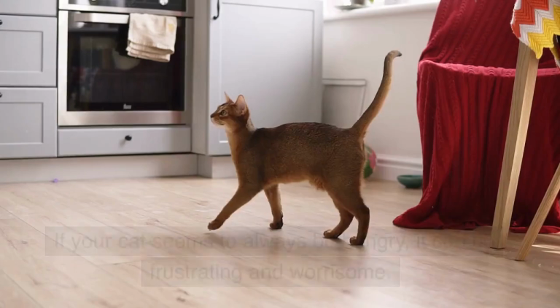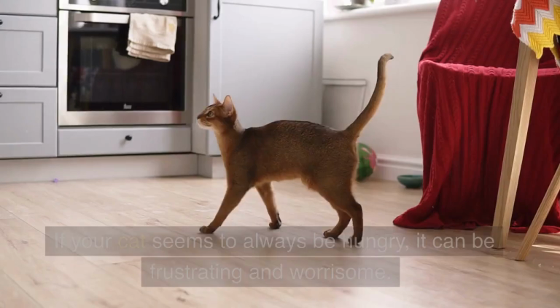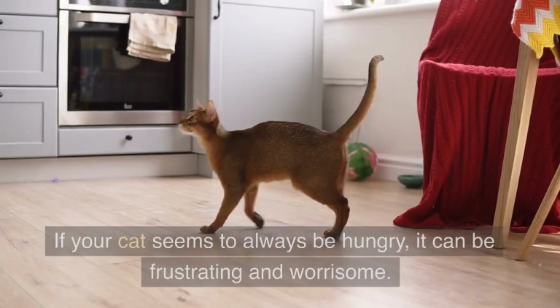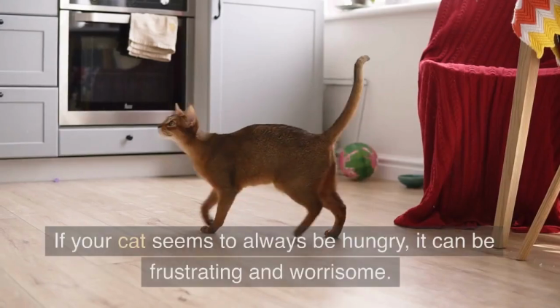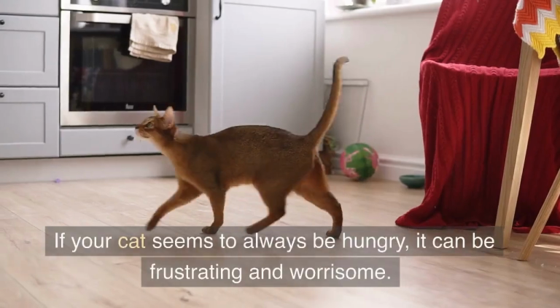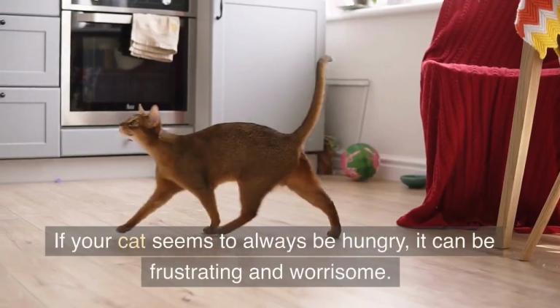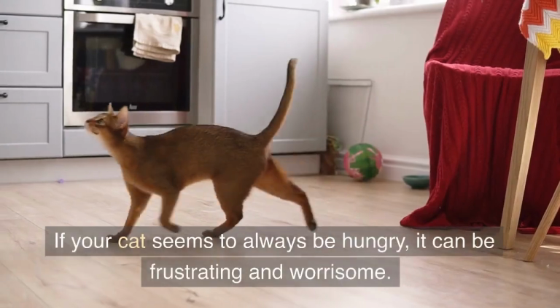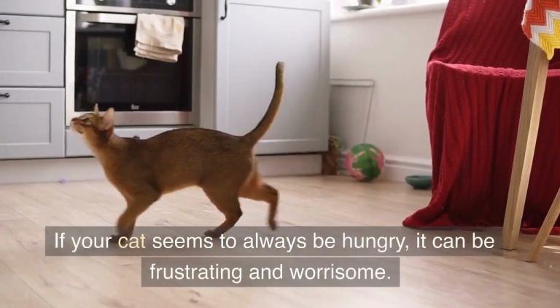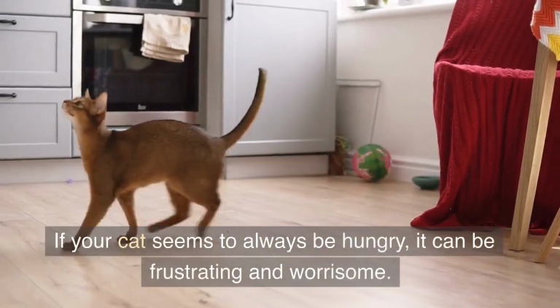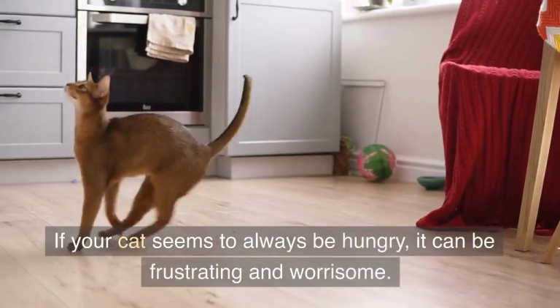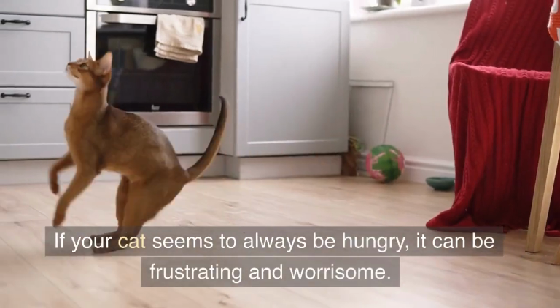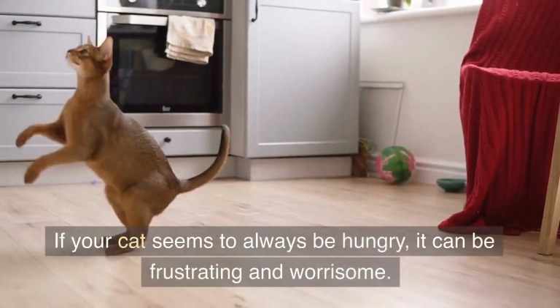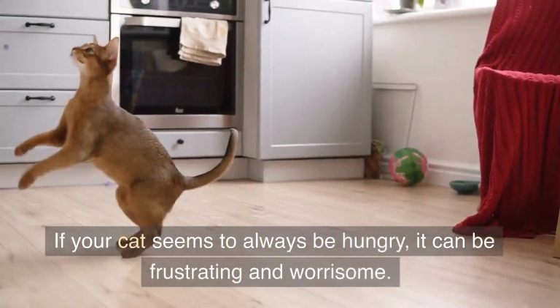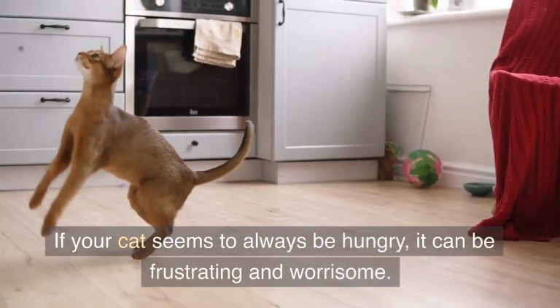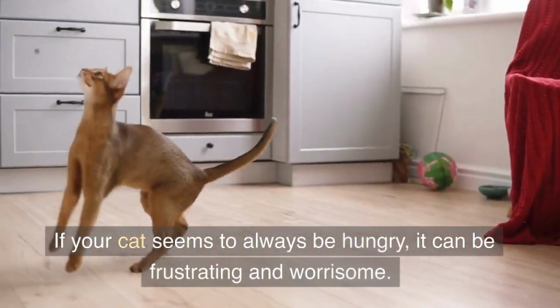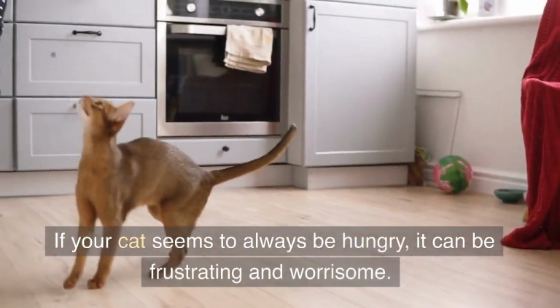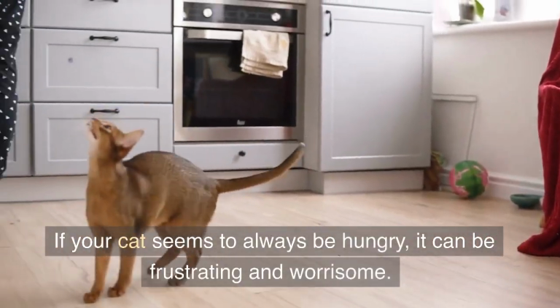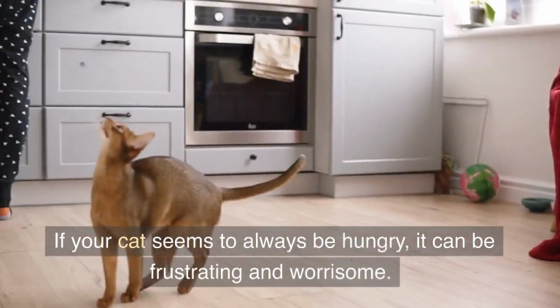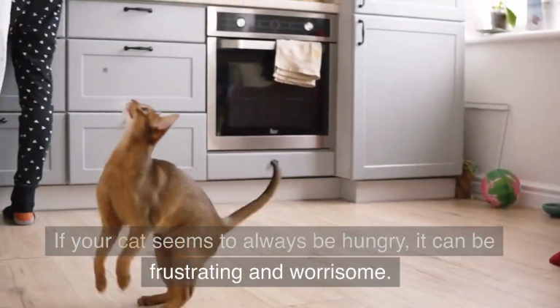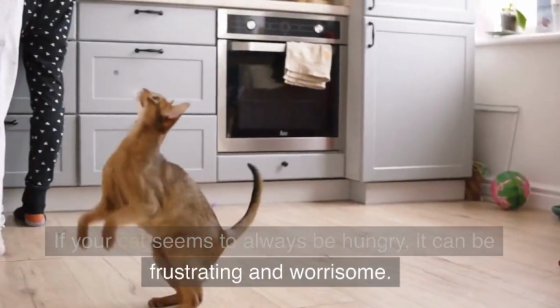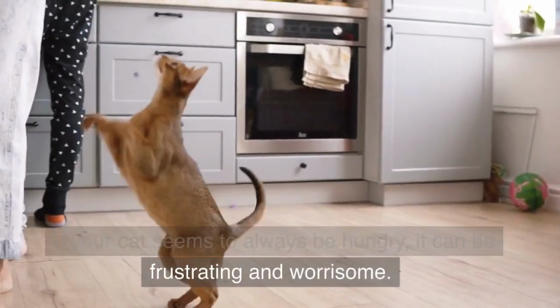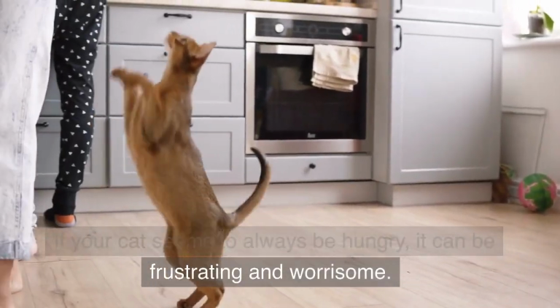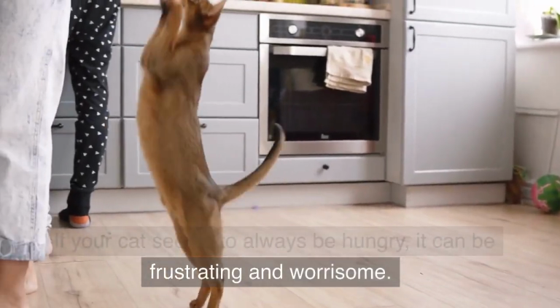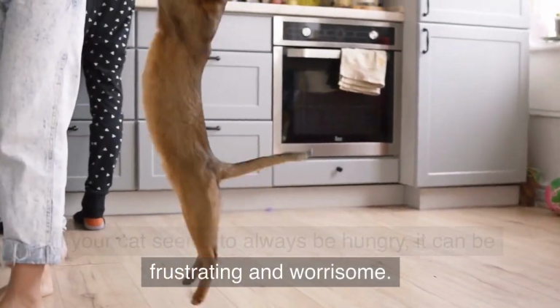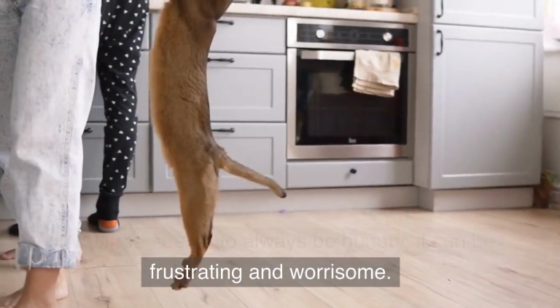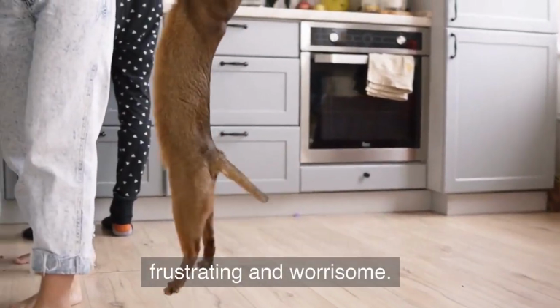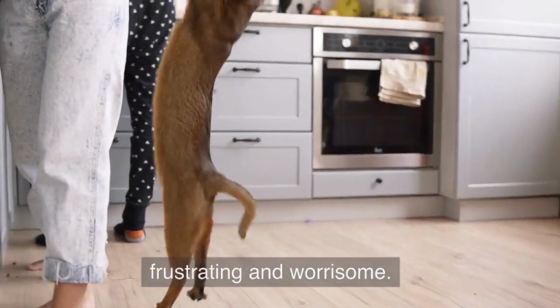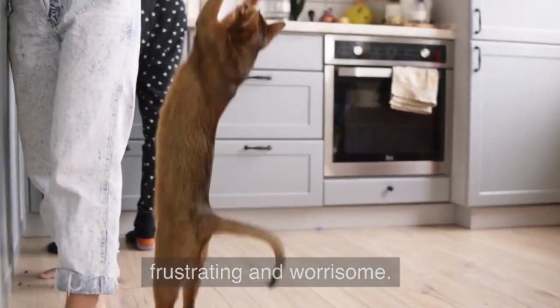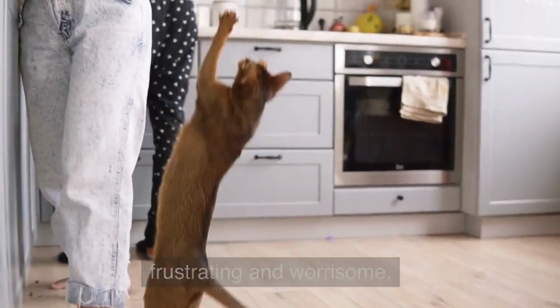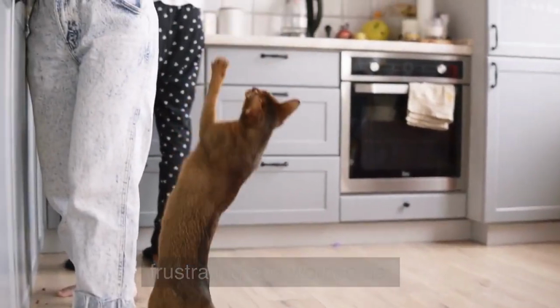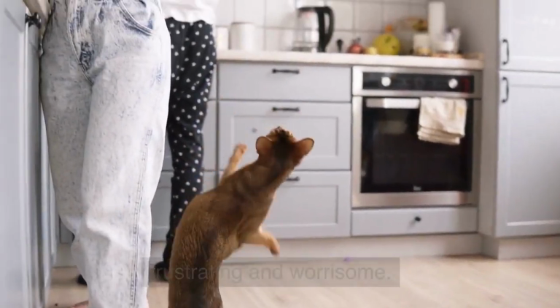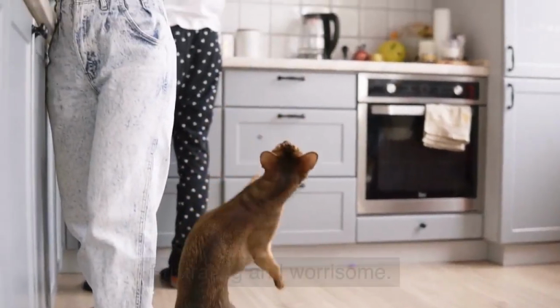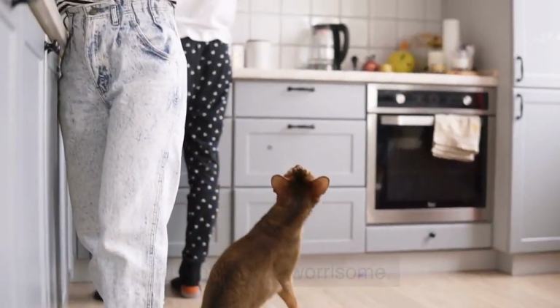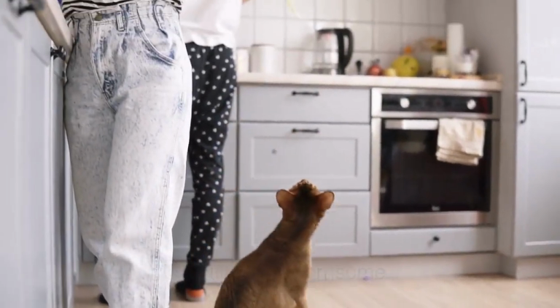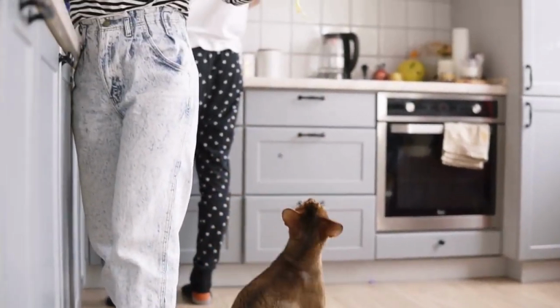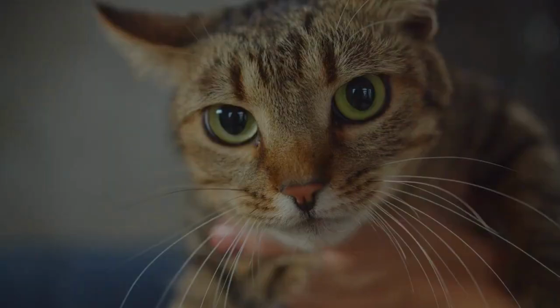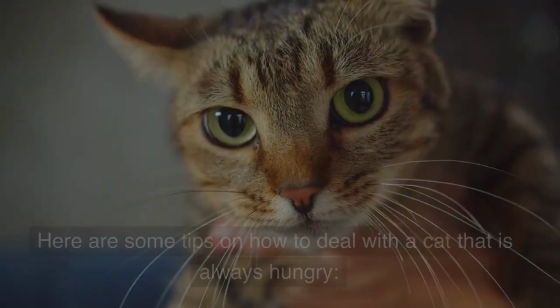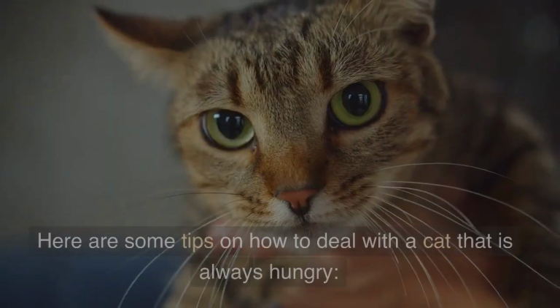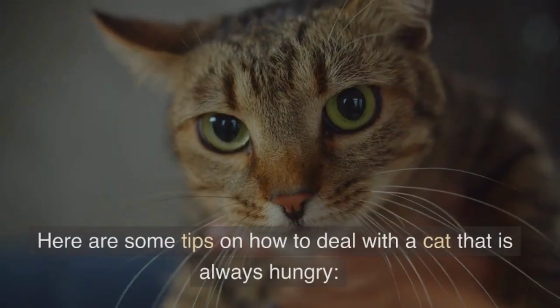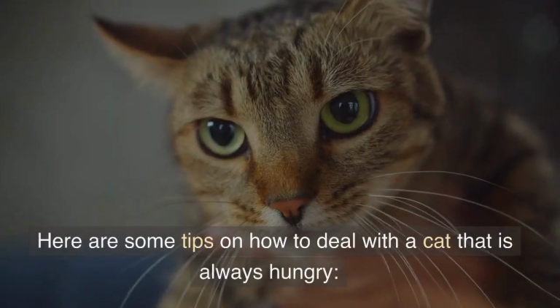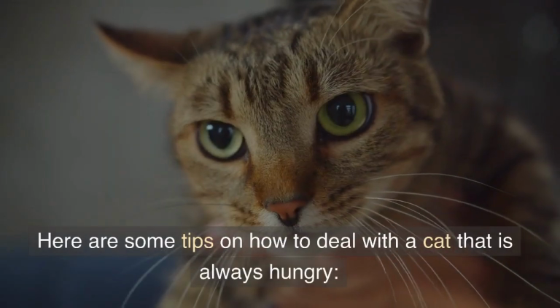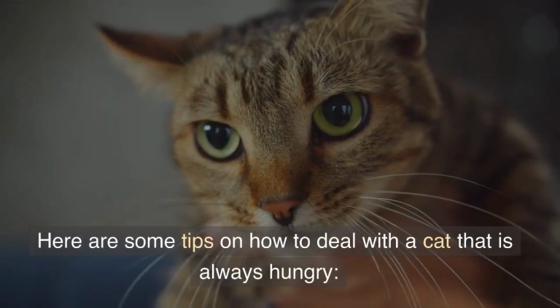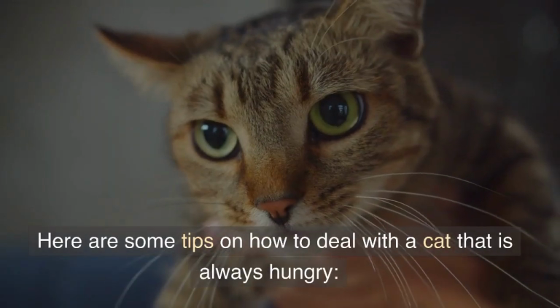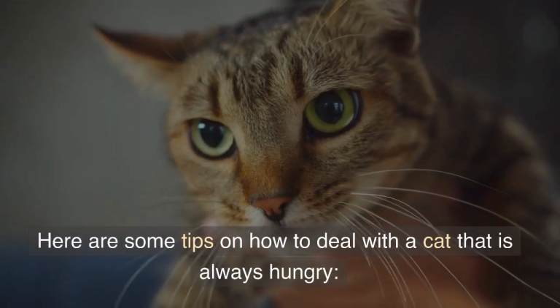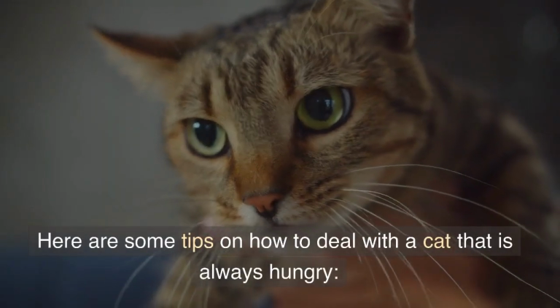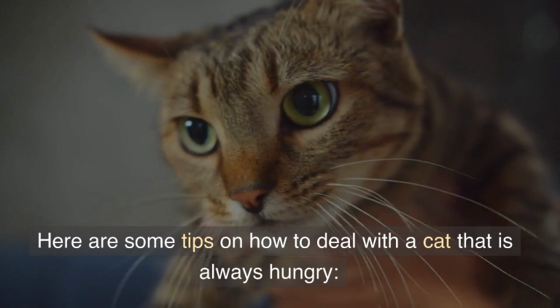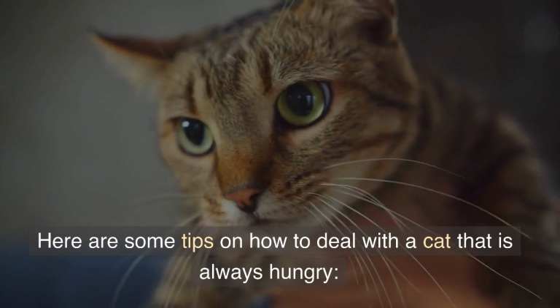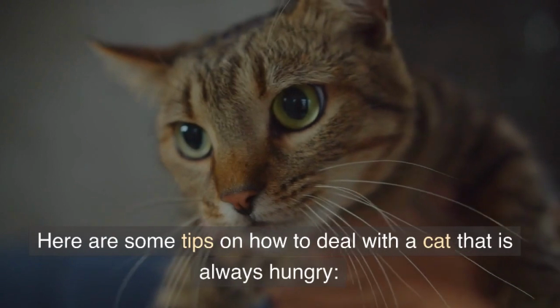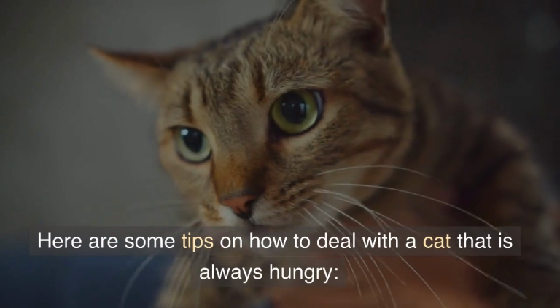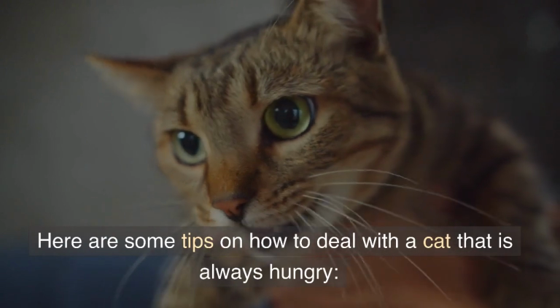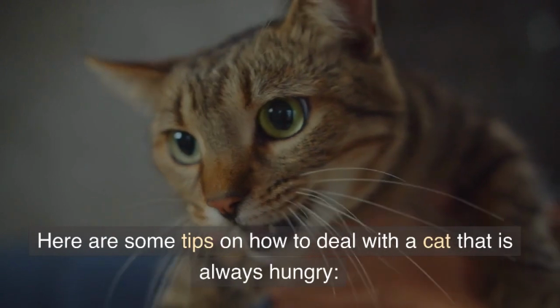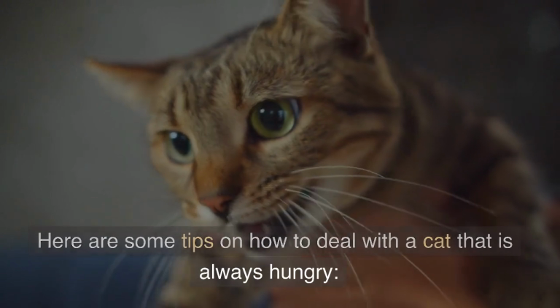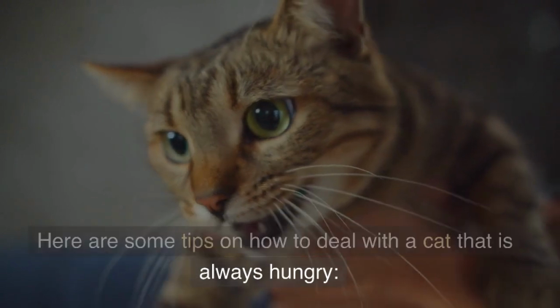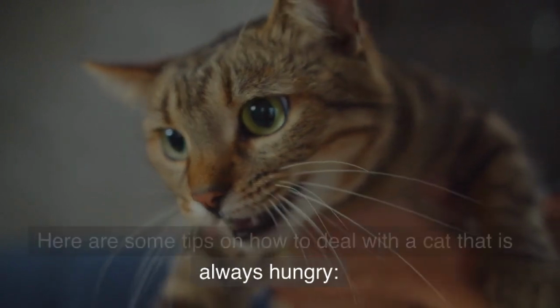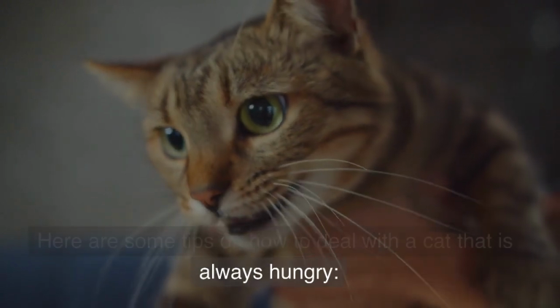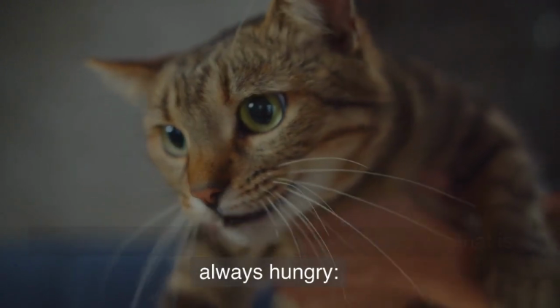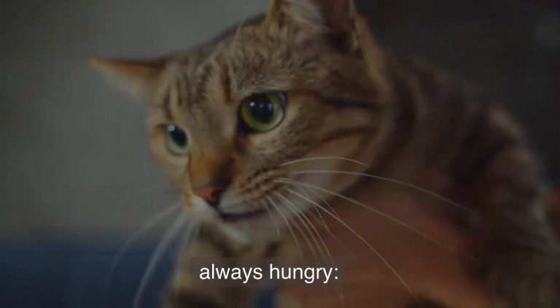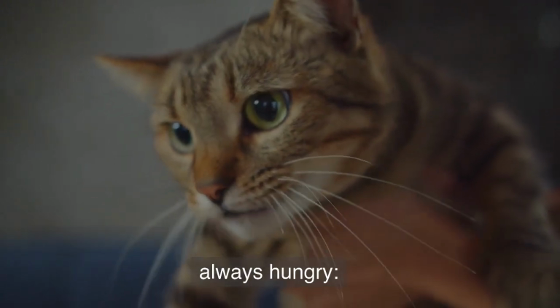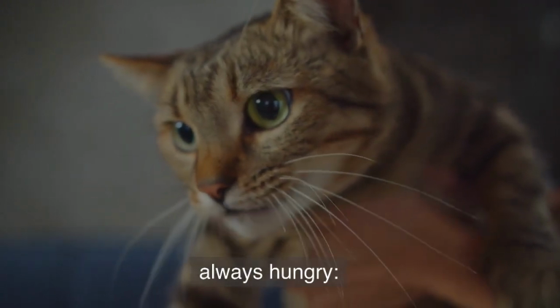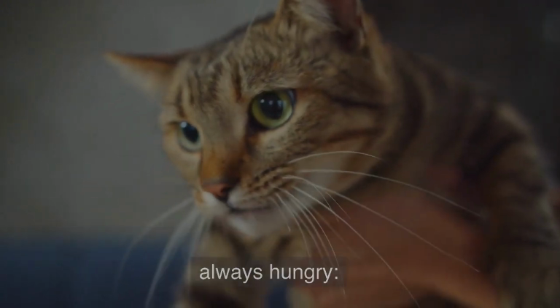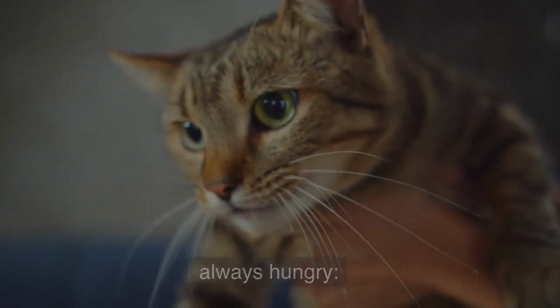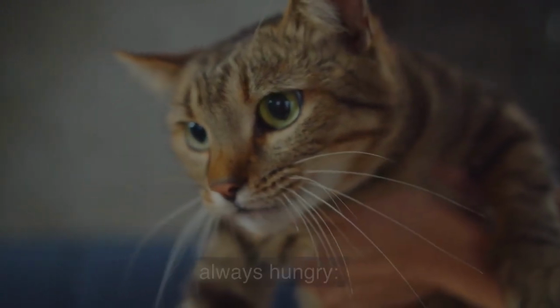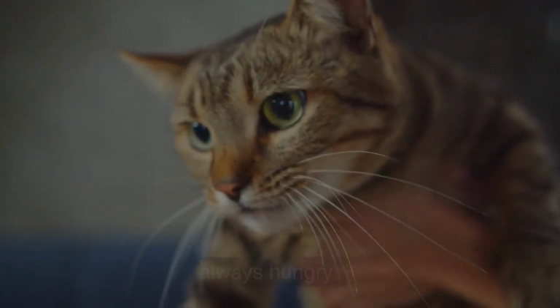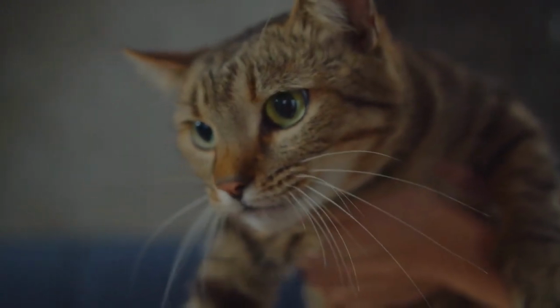If your cat seems to always be hungry, it can be frustrating and worrisome. Here are some tips on how to deal with a cat that is always hungry.